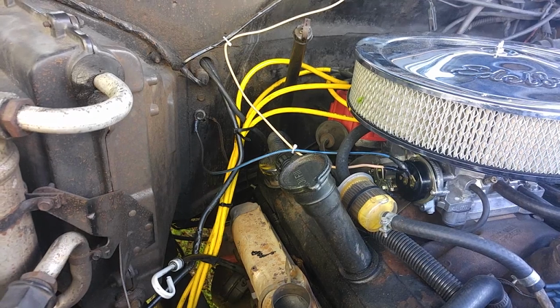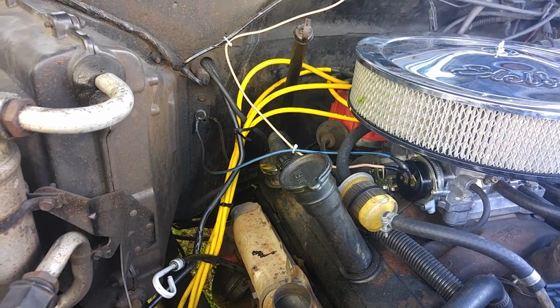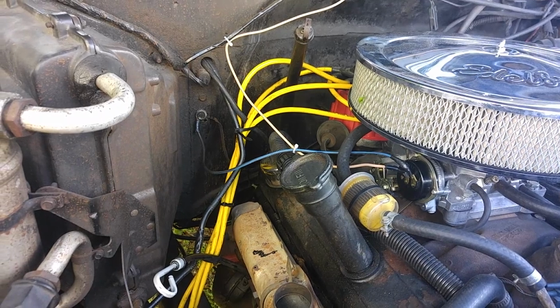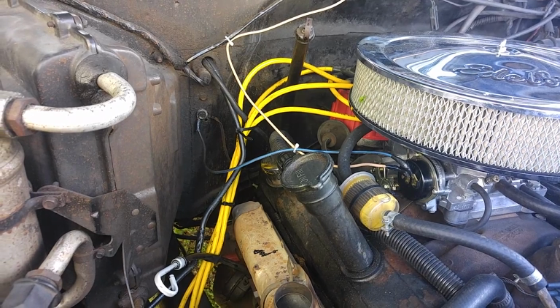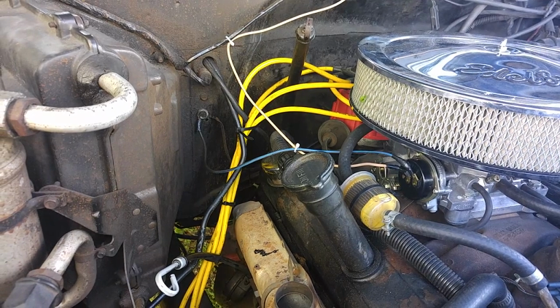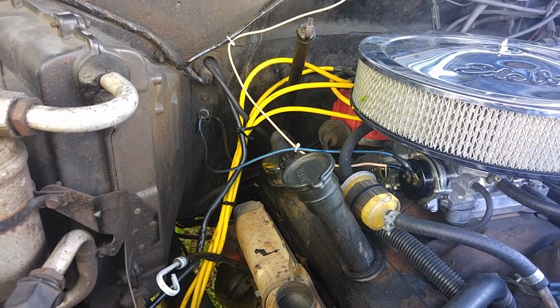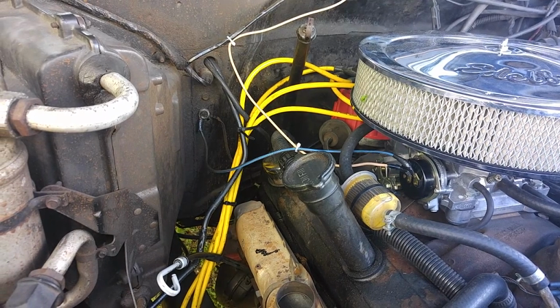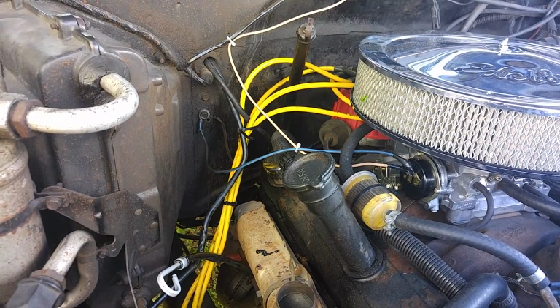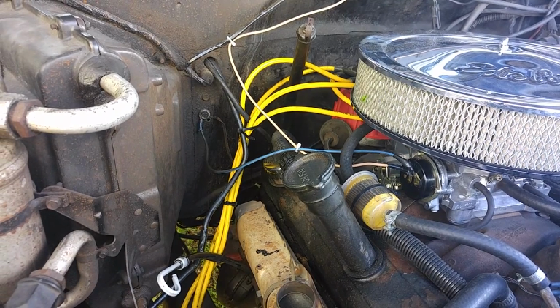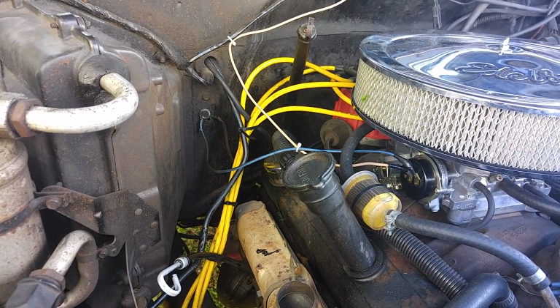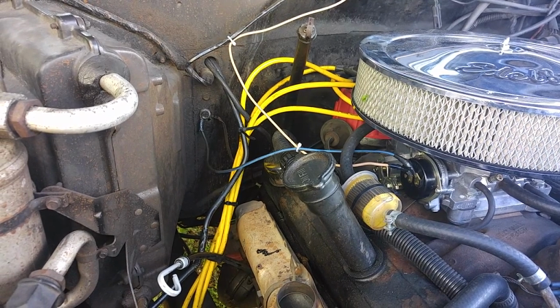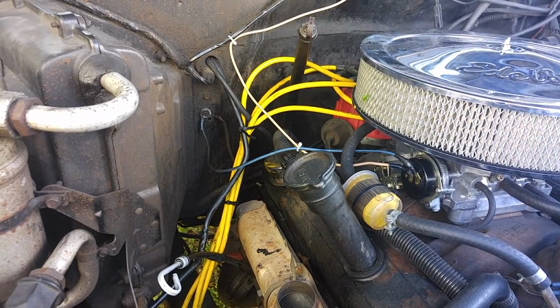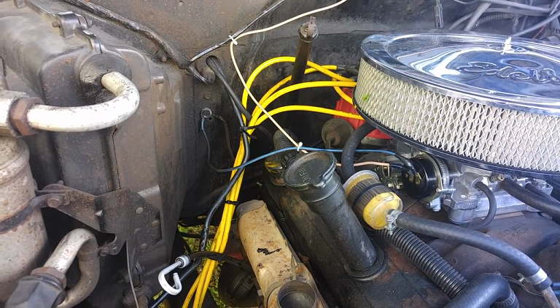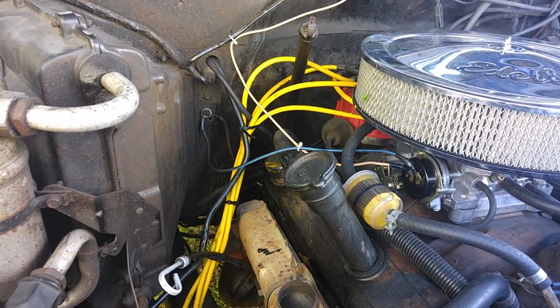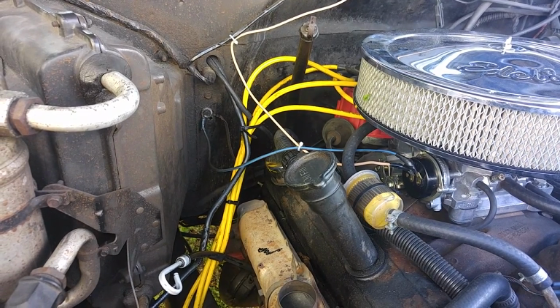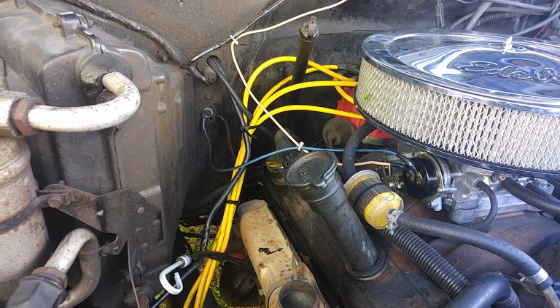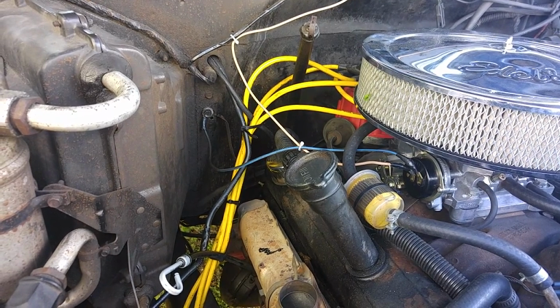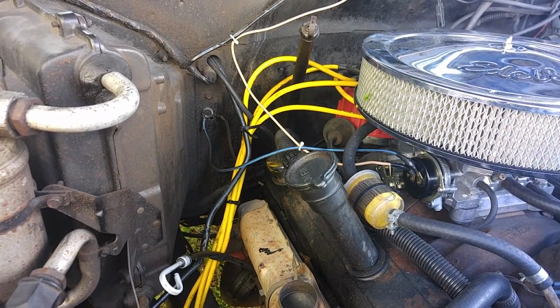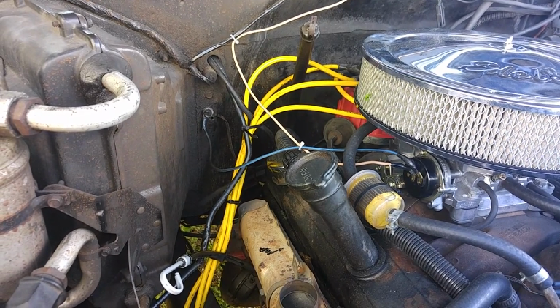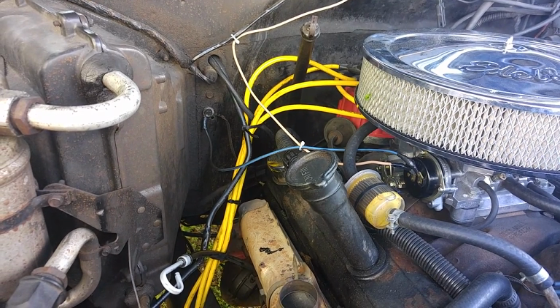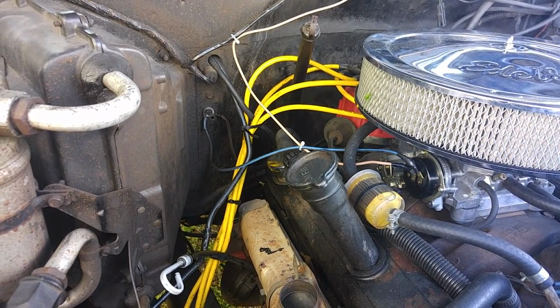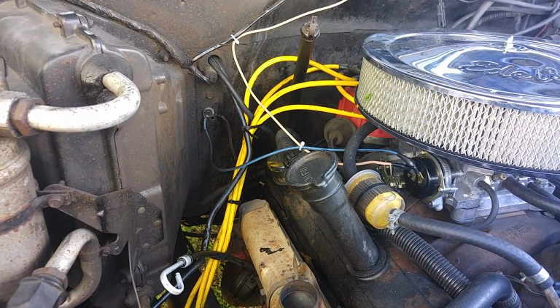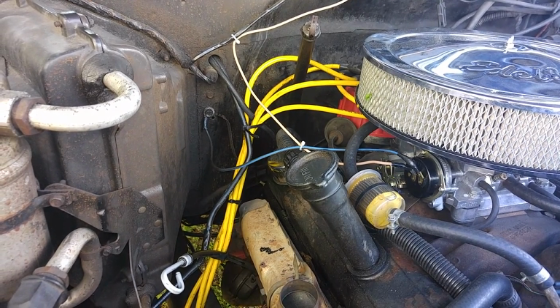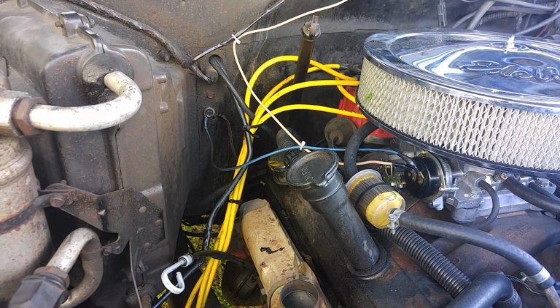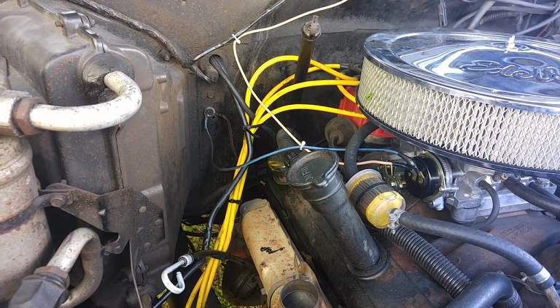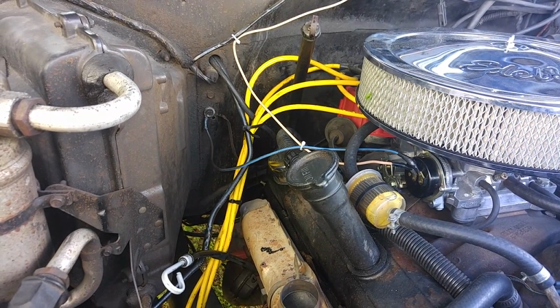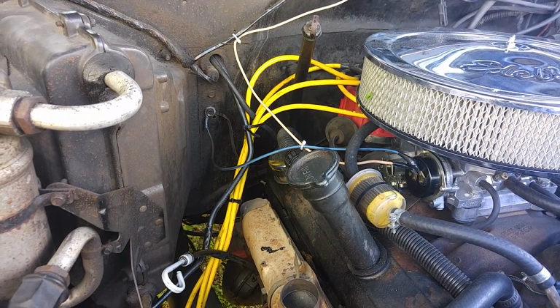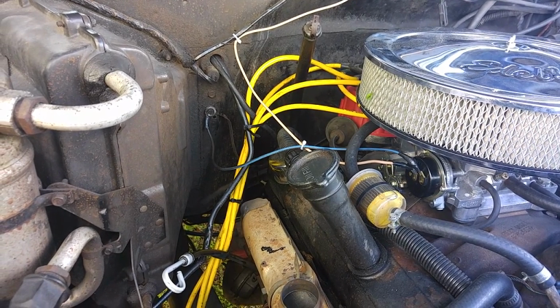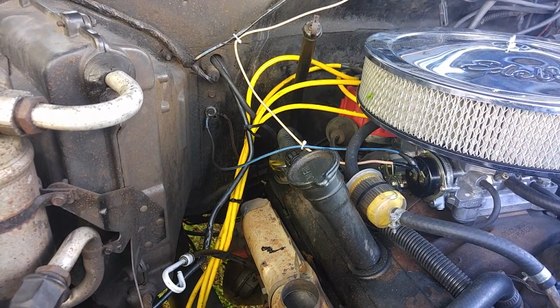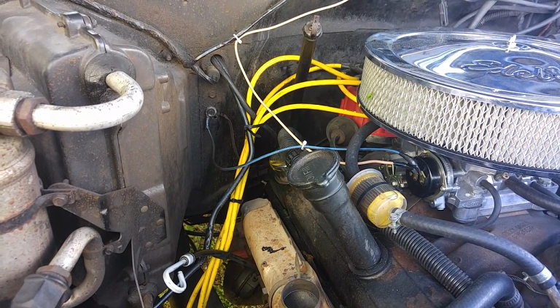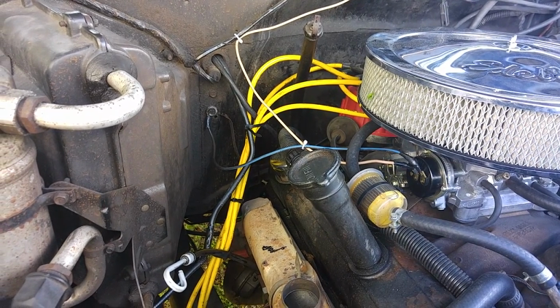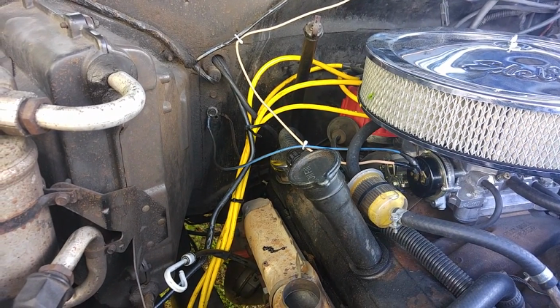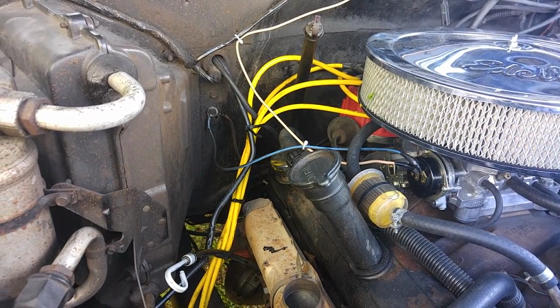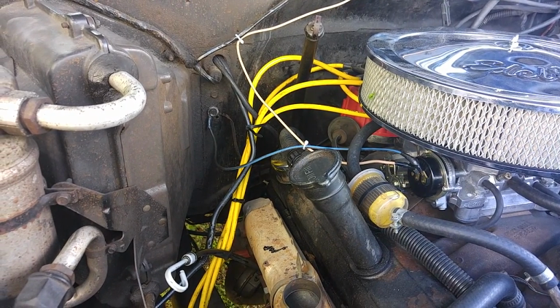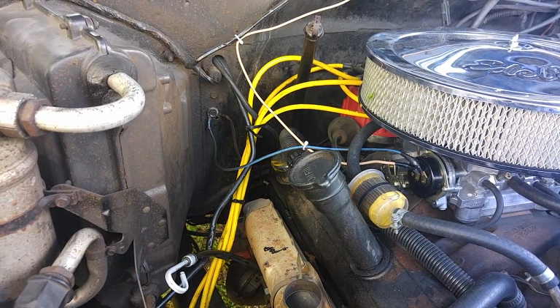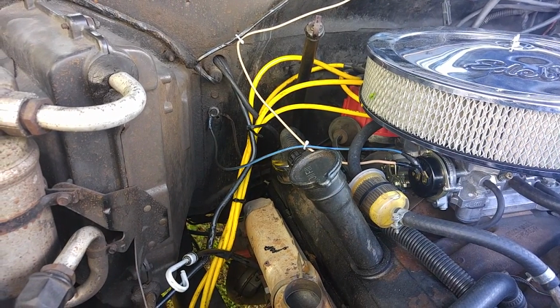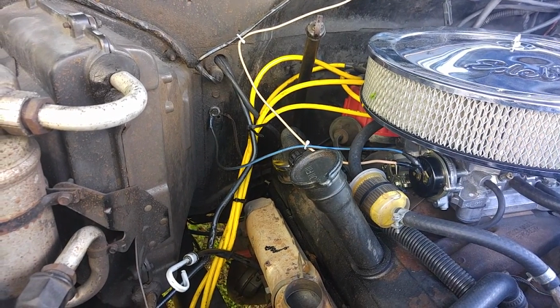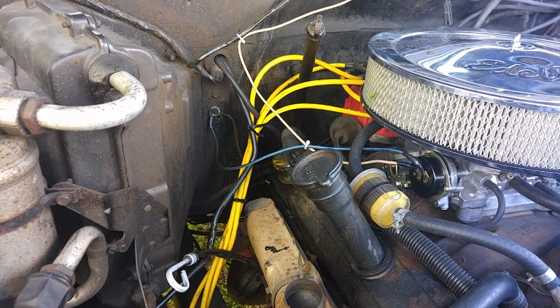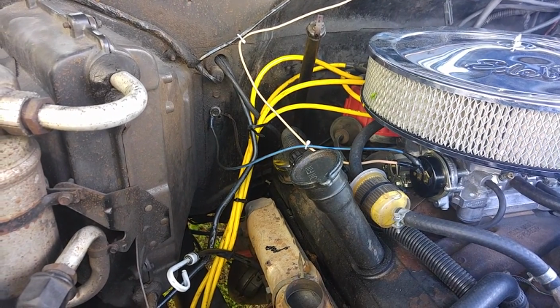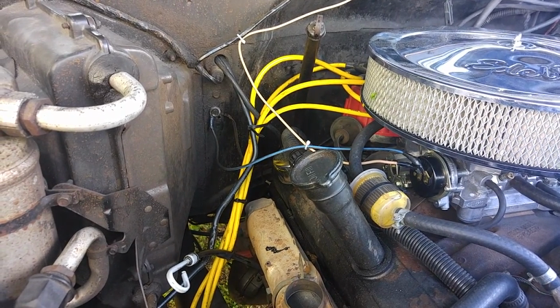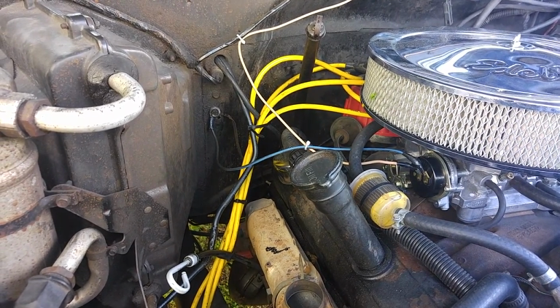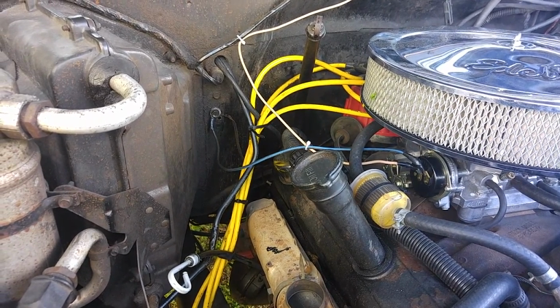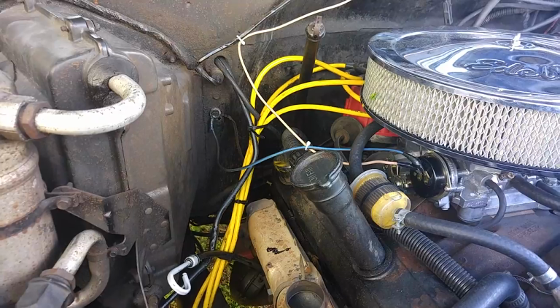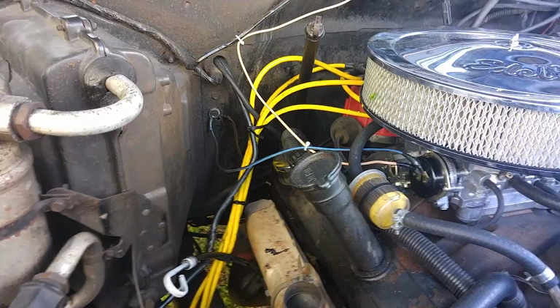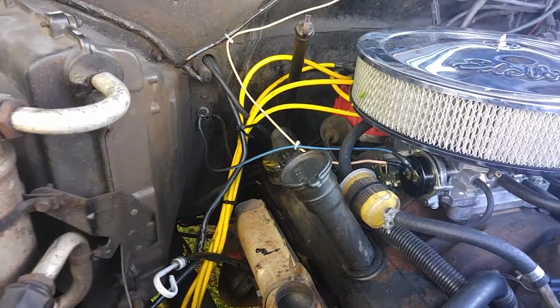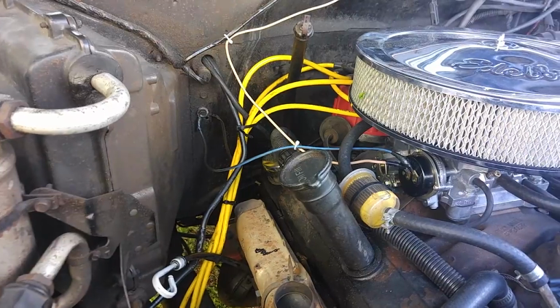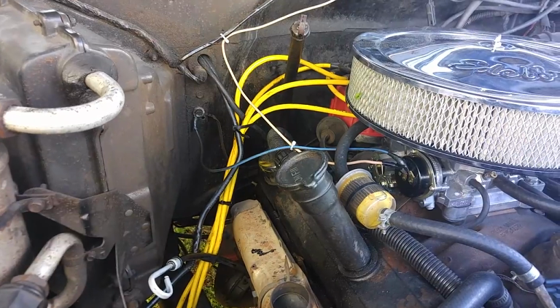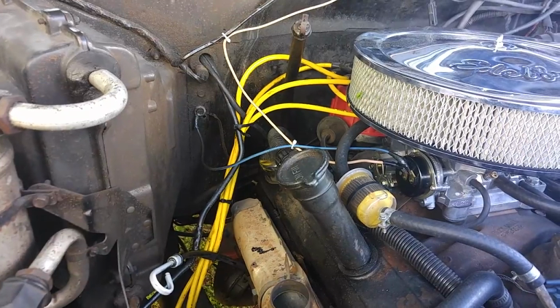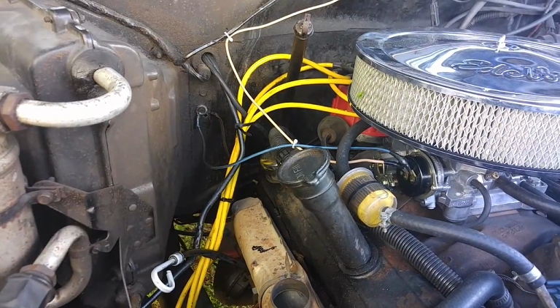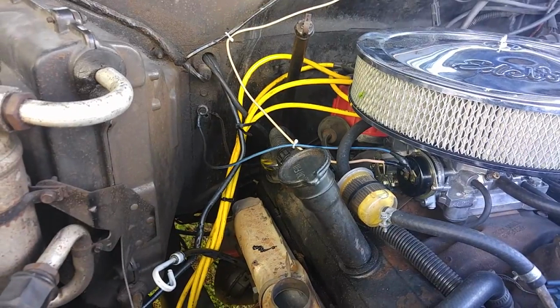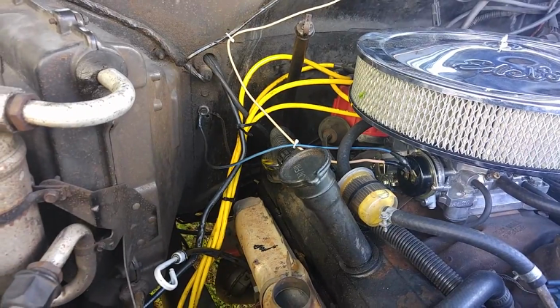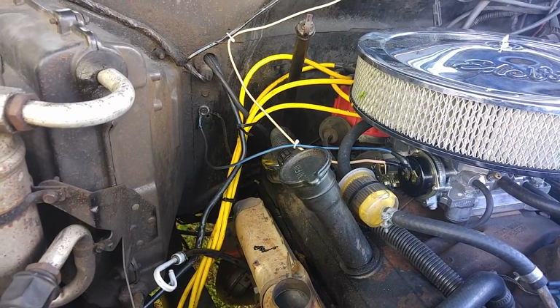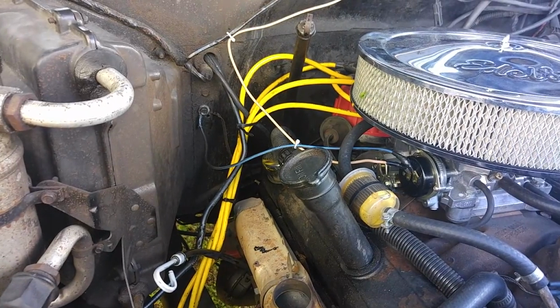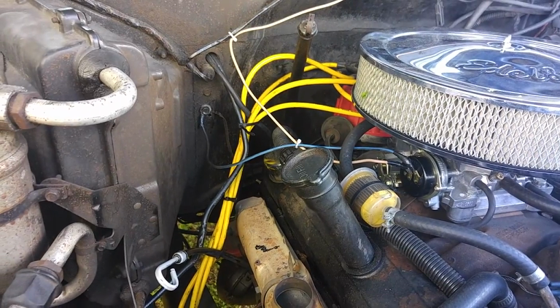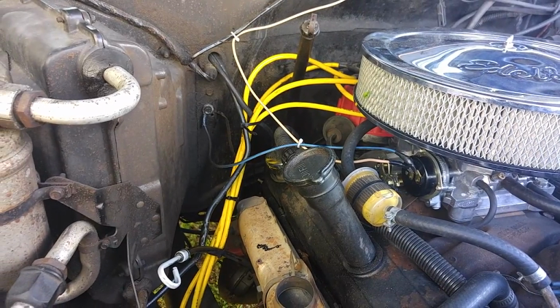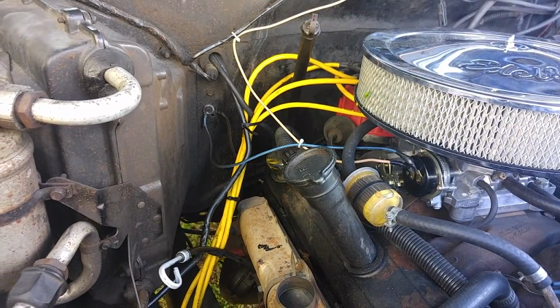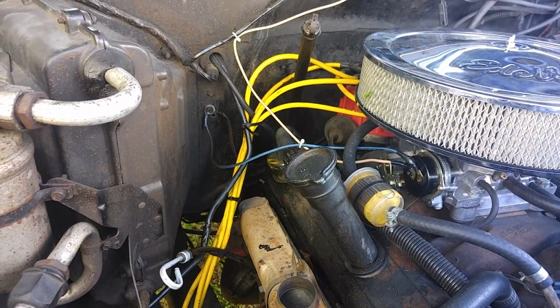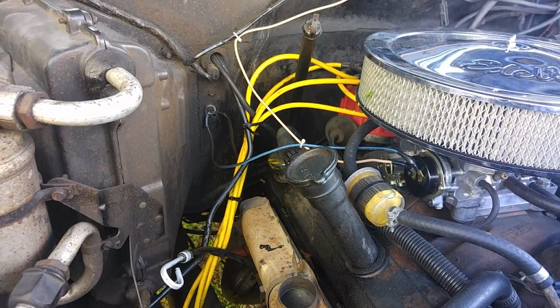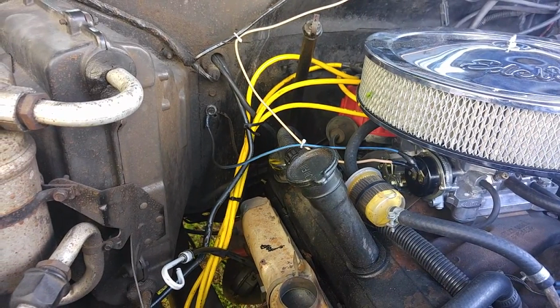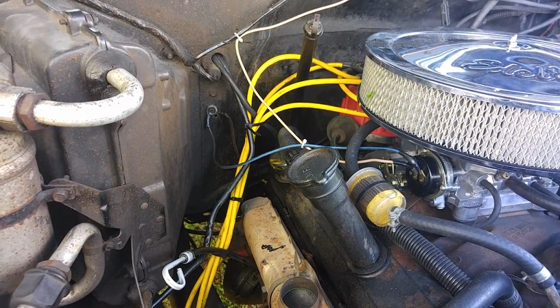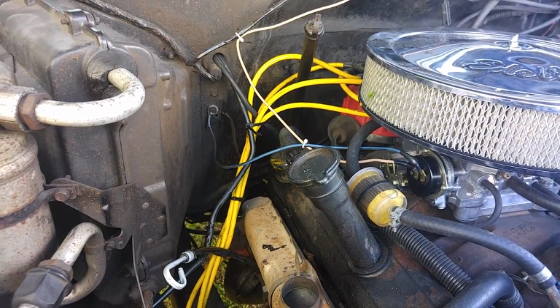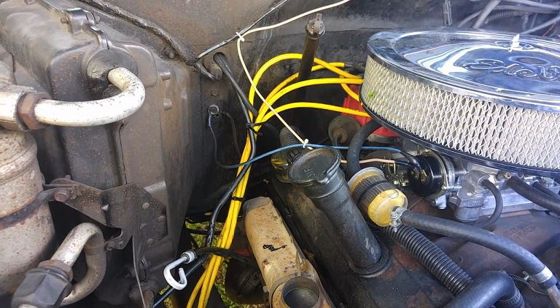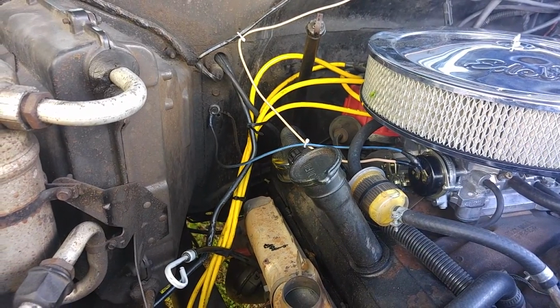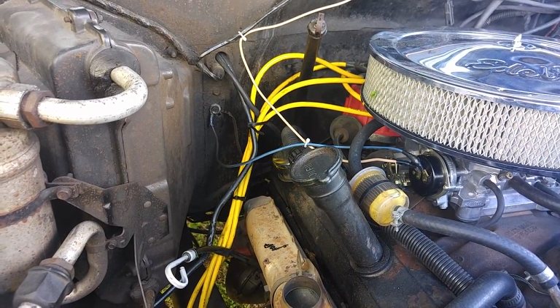This video is to show how to set up an electric choke on an Edelbrock 600 CFM.